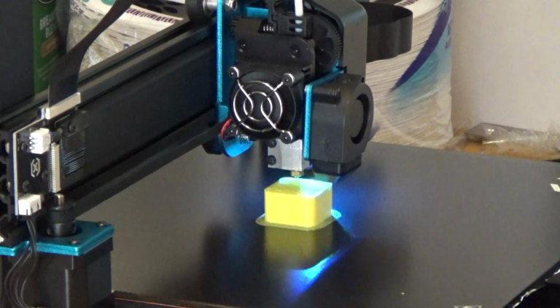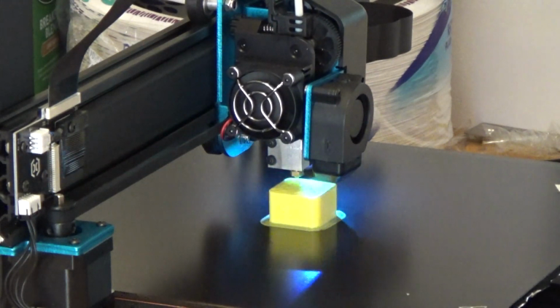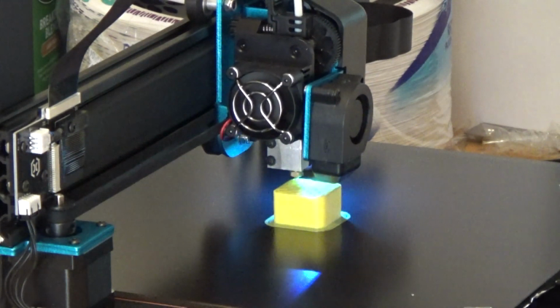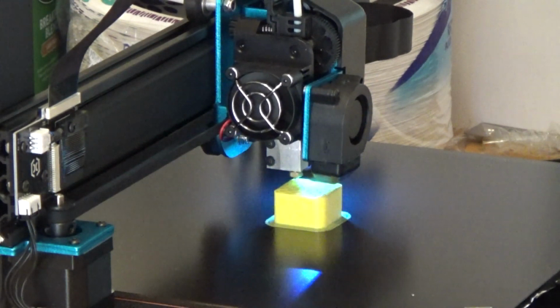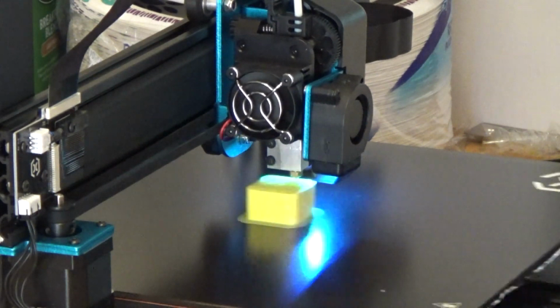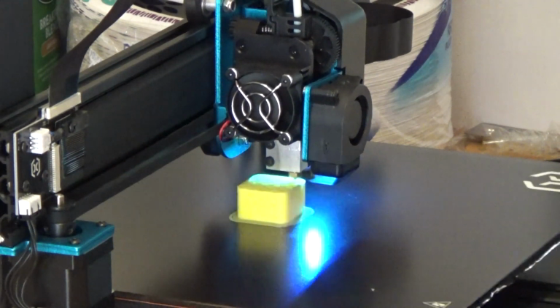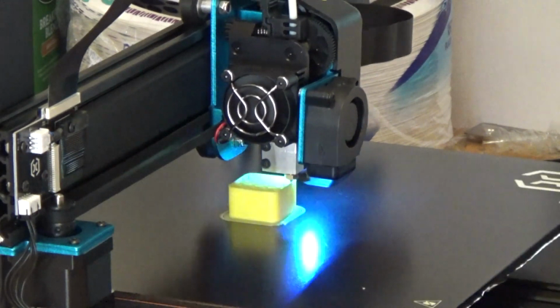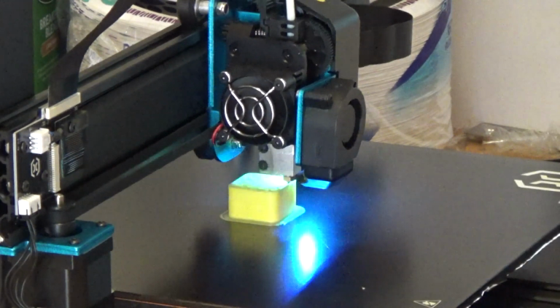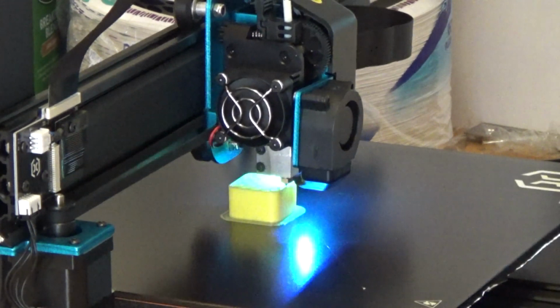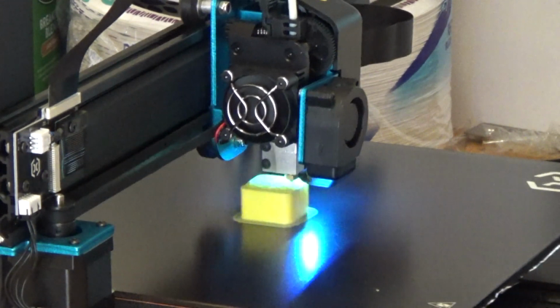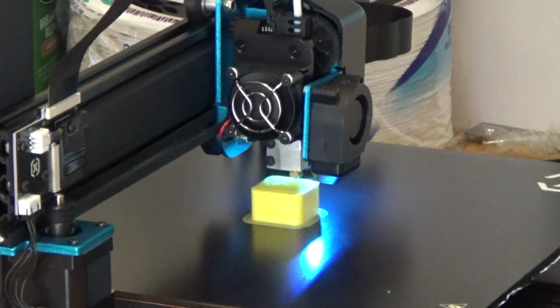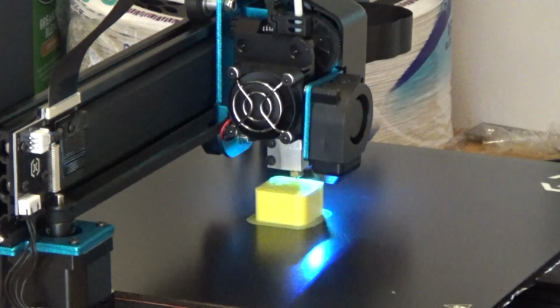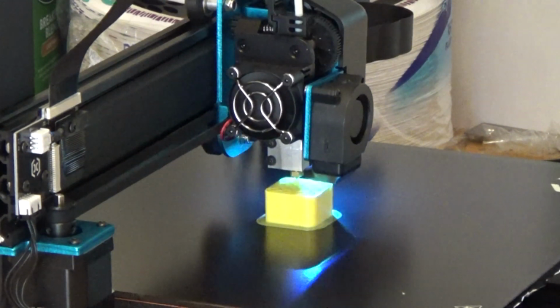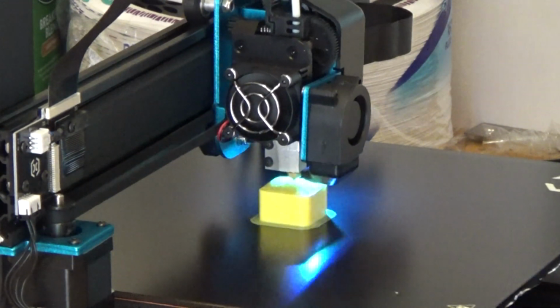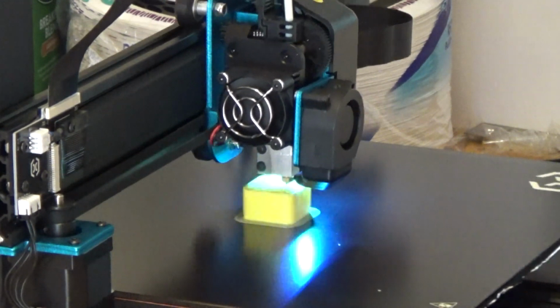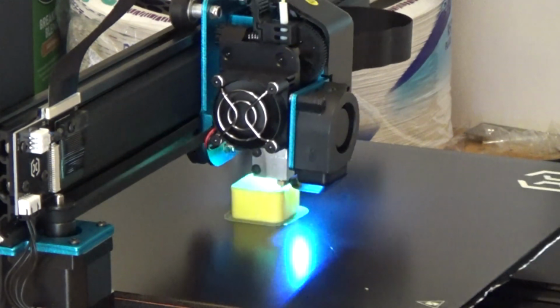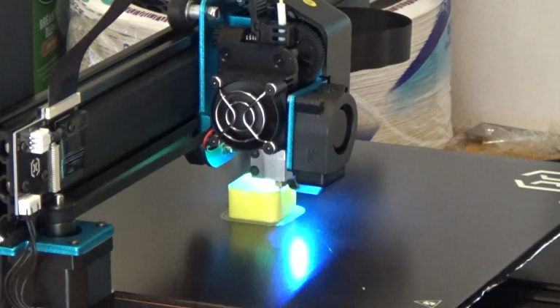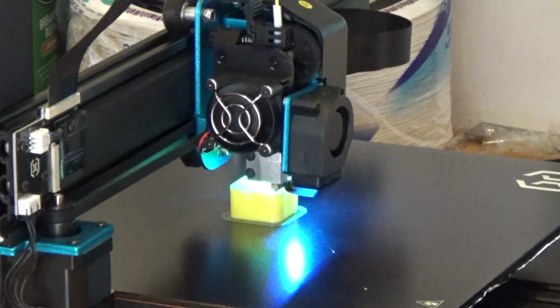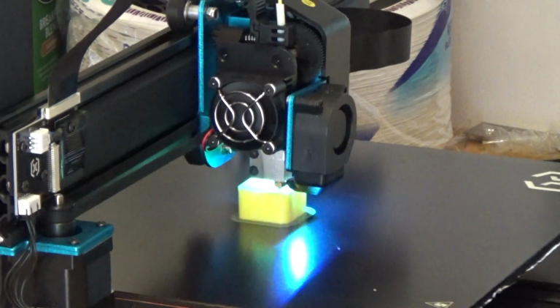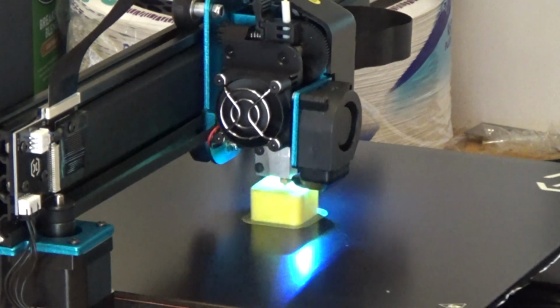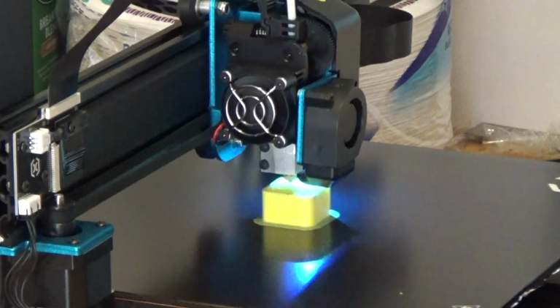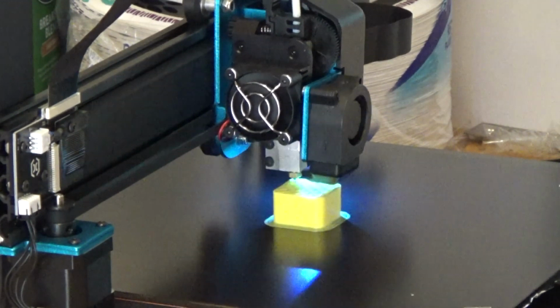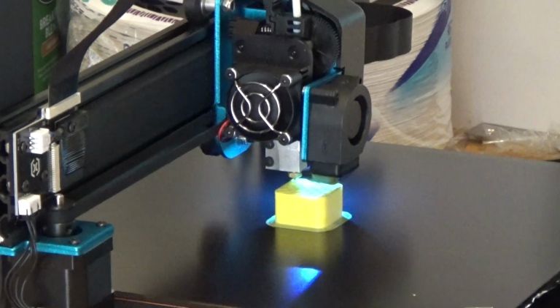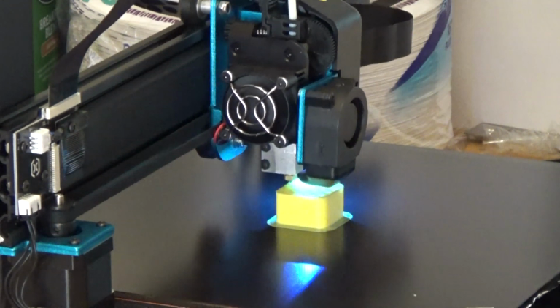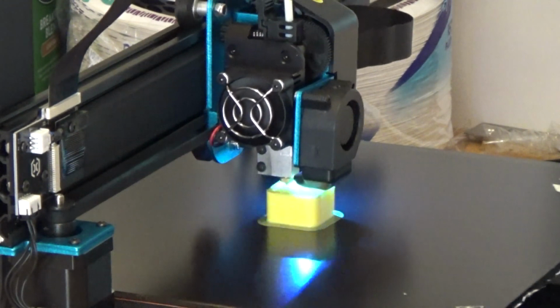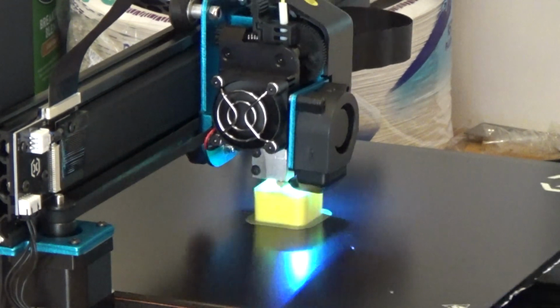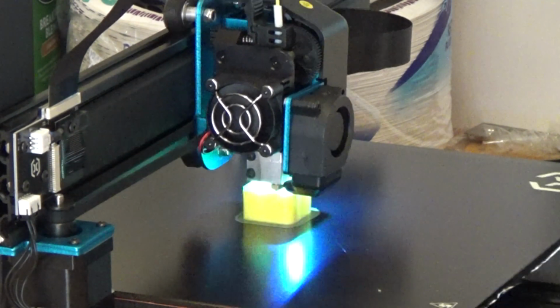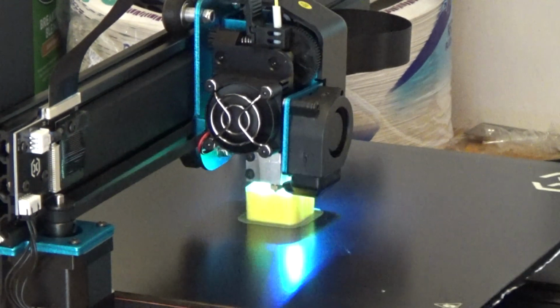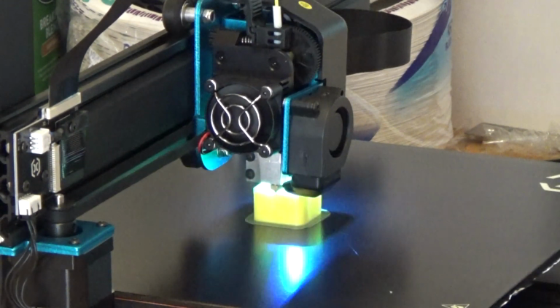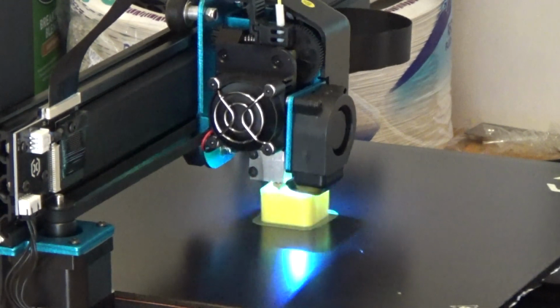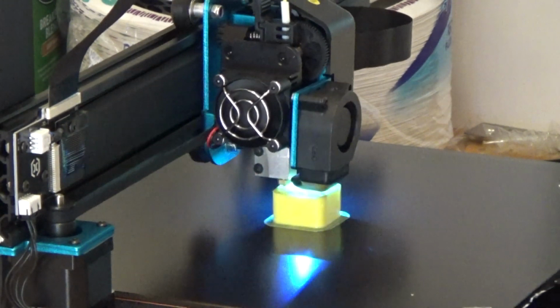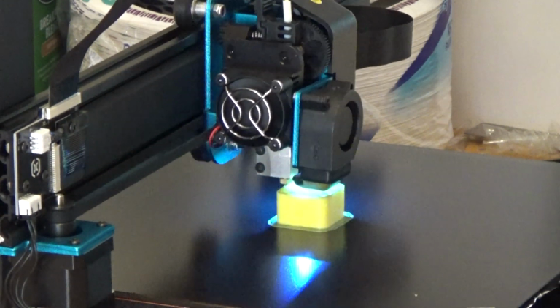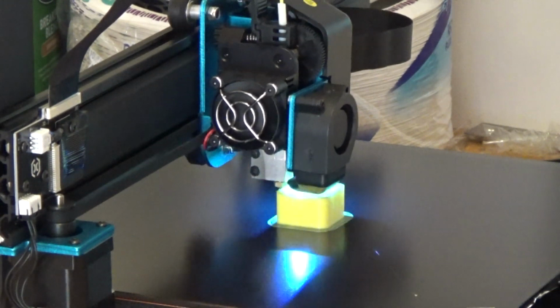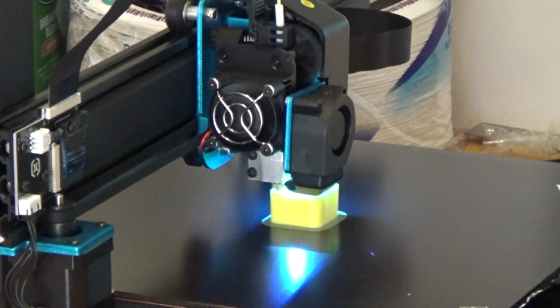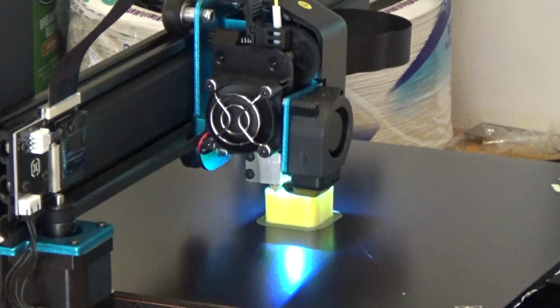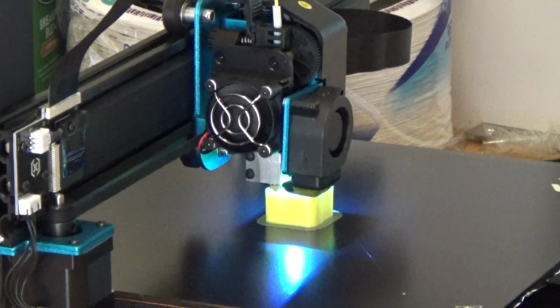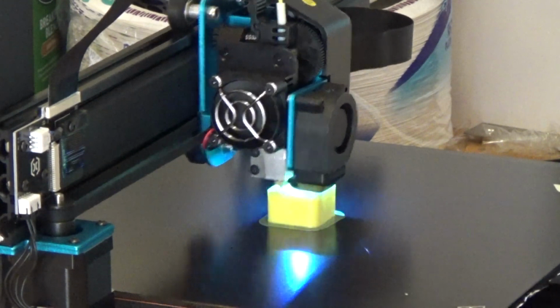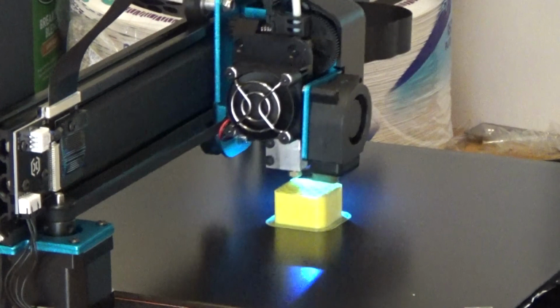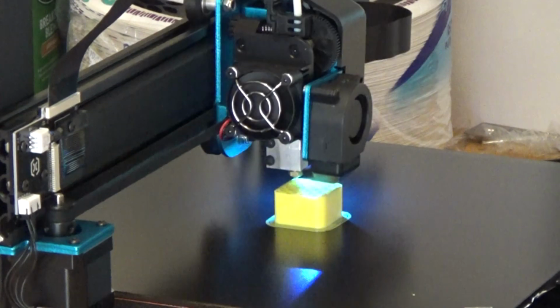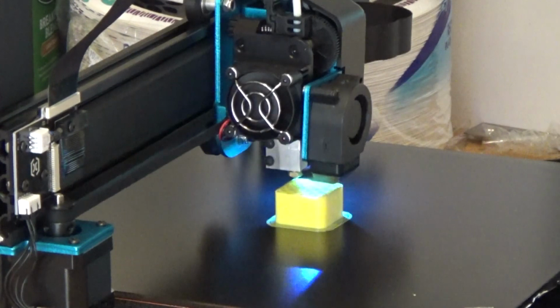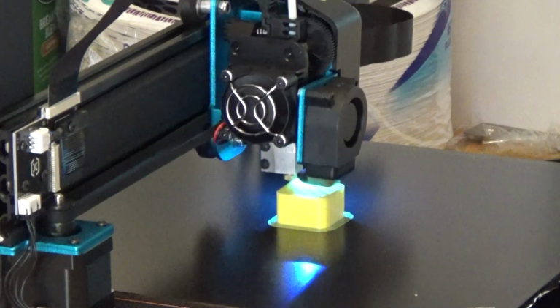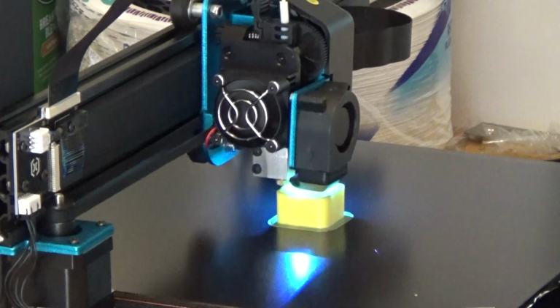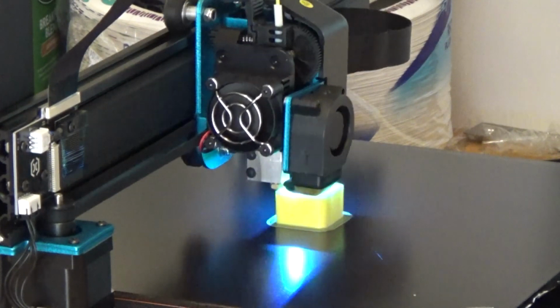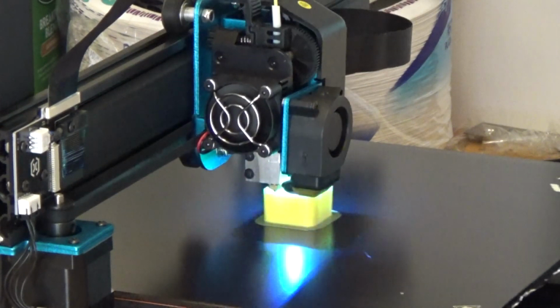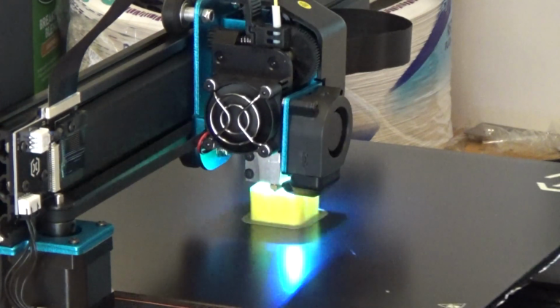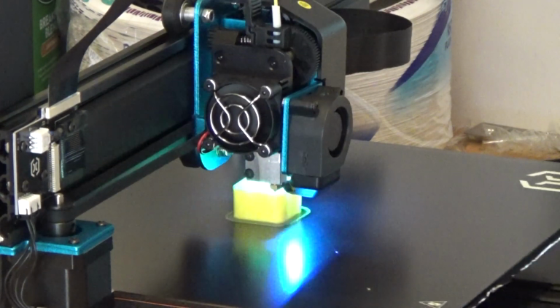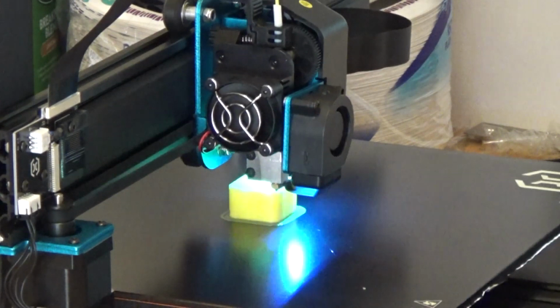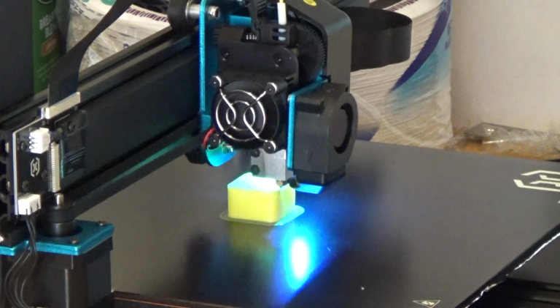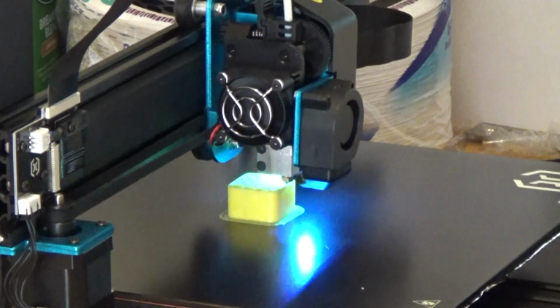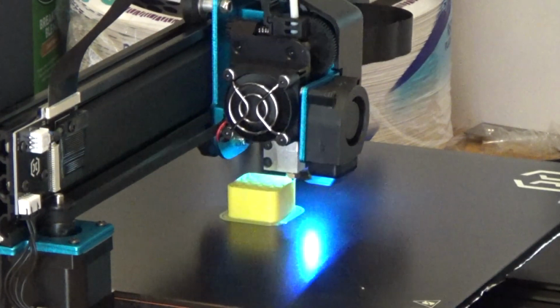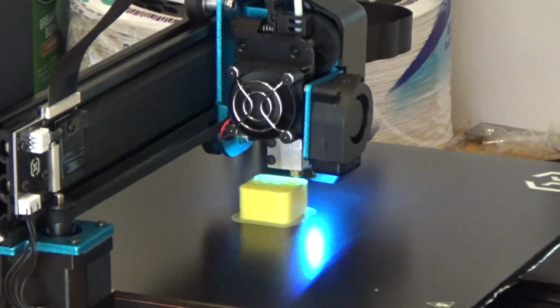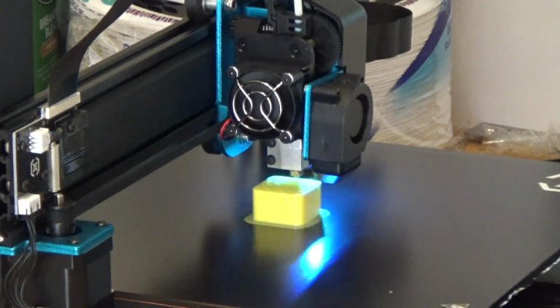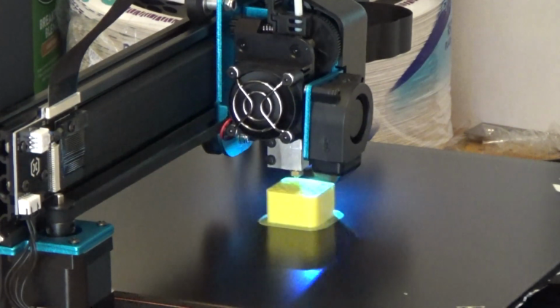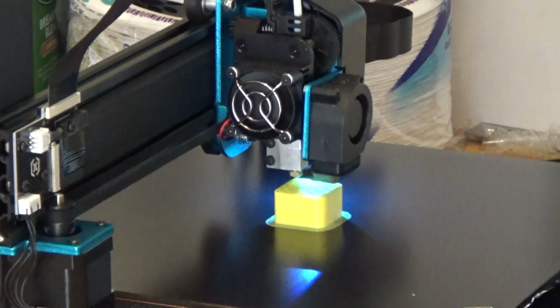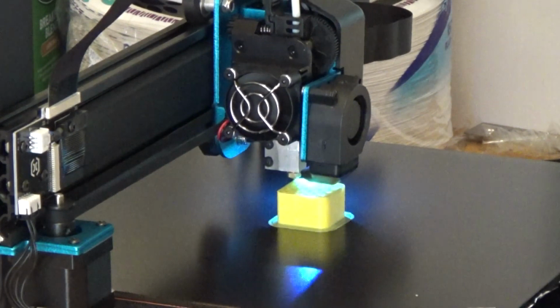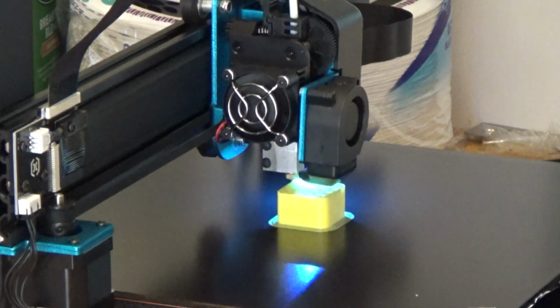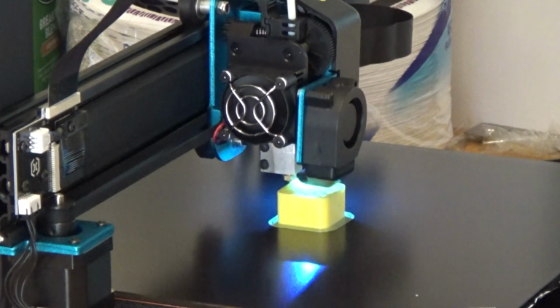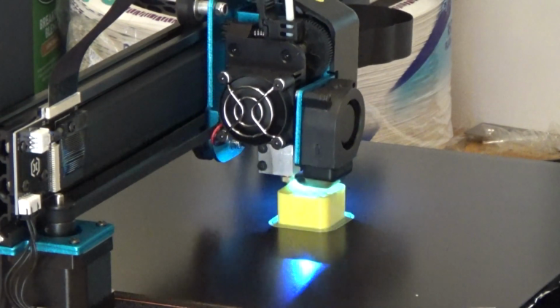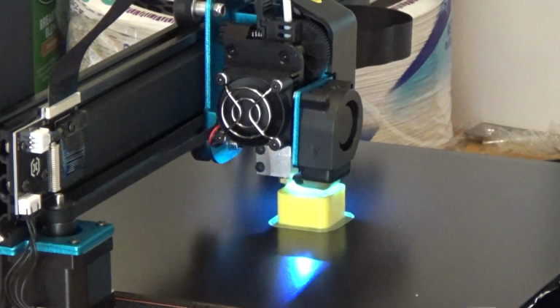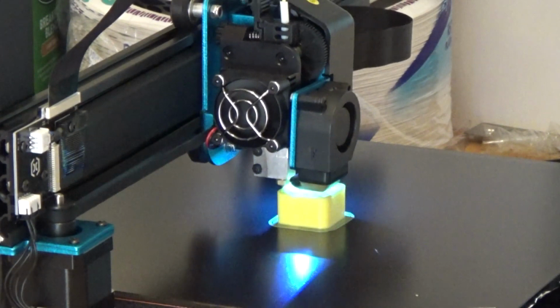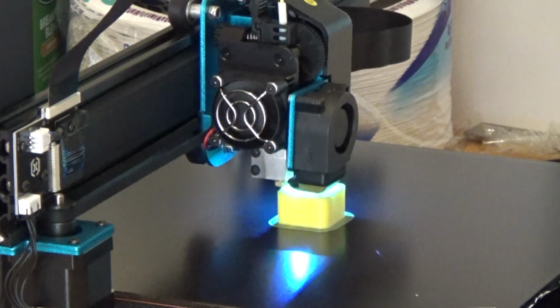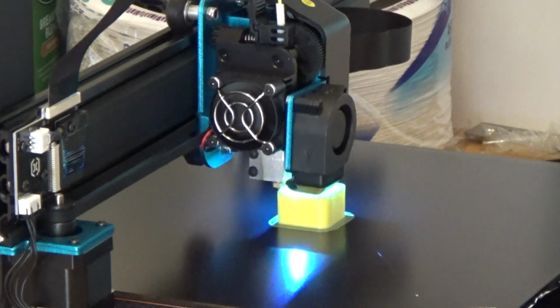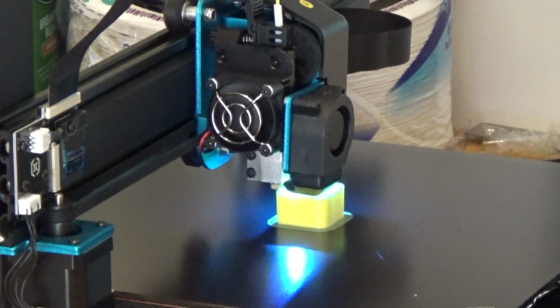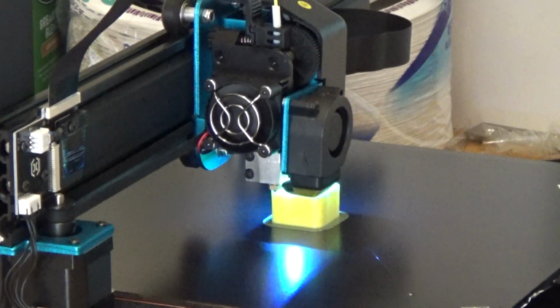You don't know the struggles I had with the CR-10S Pro that I purchased a while back. Right out of the box there were so many issues.